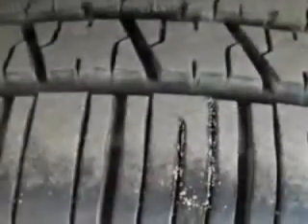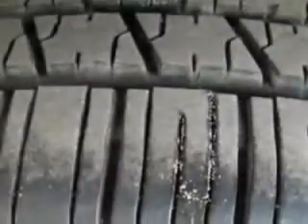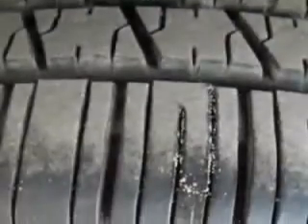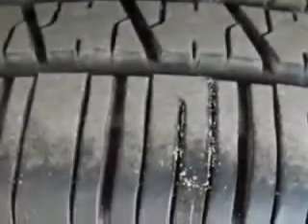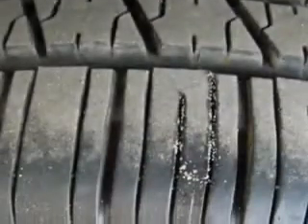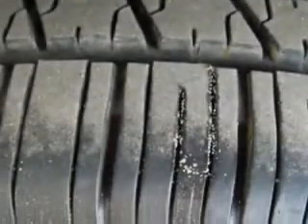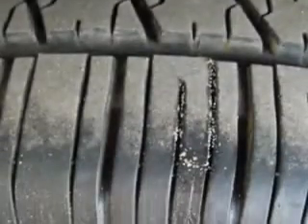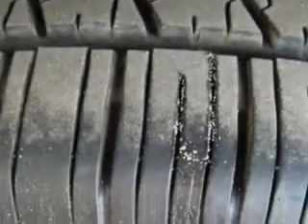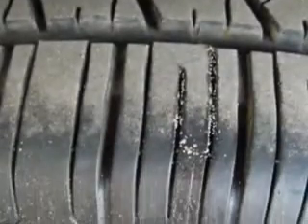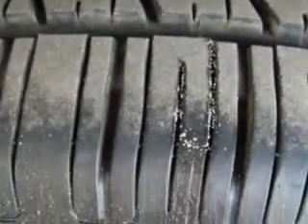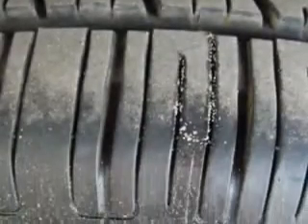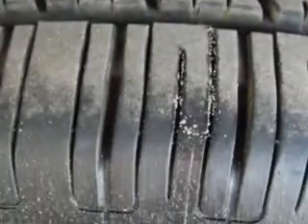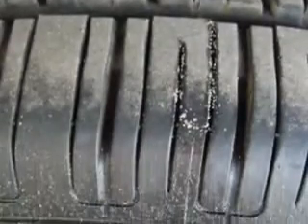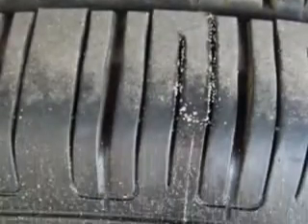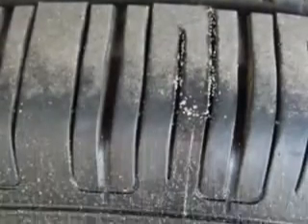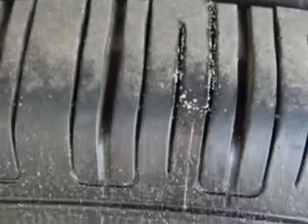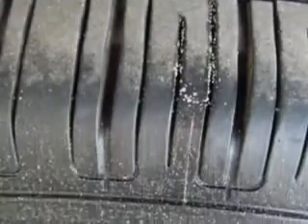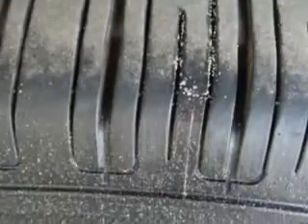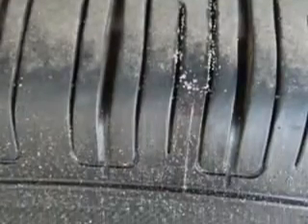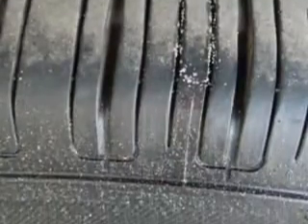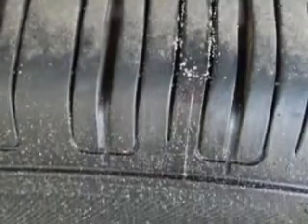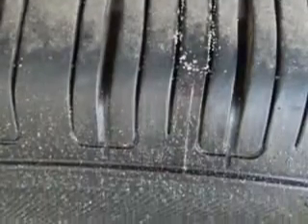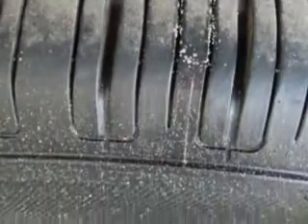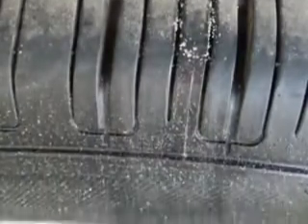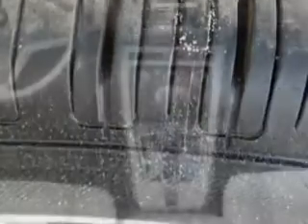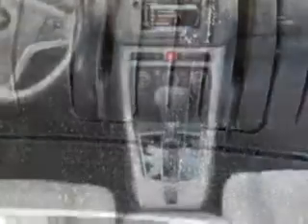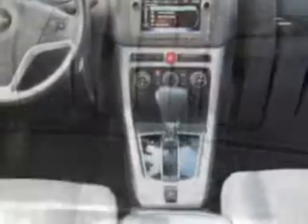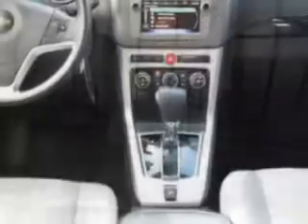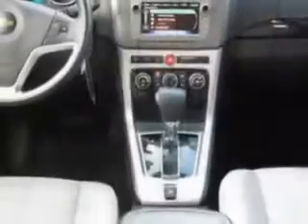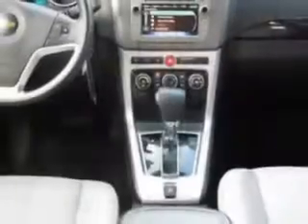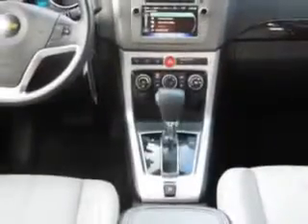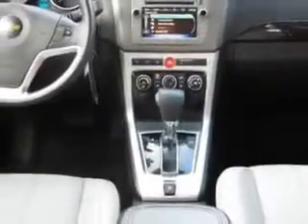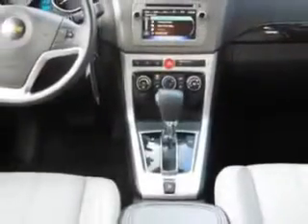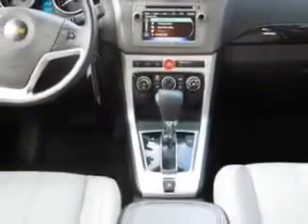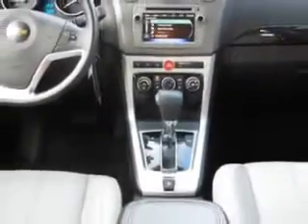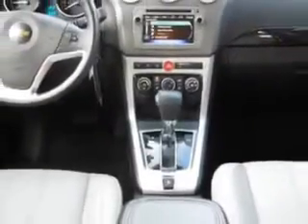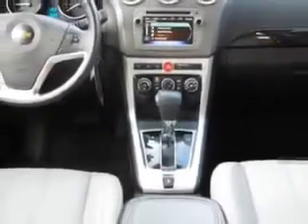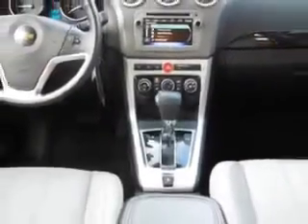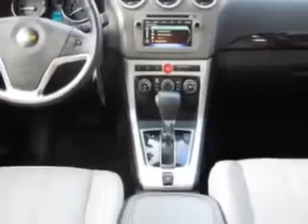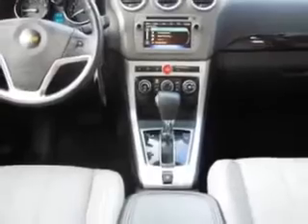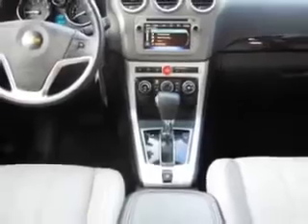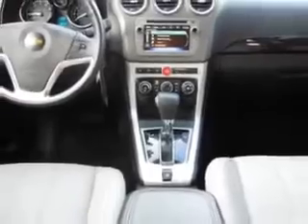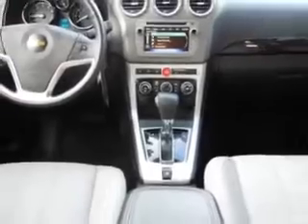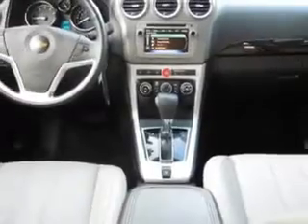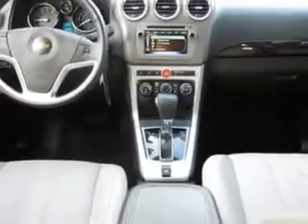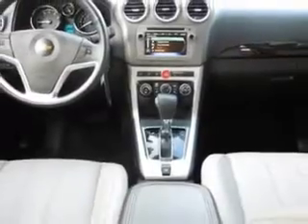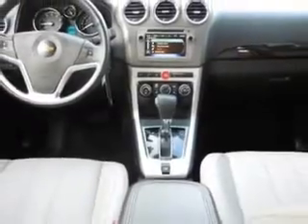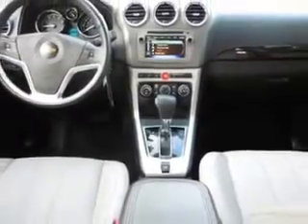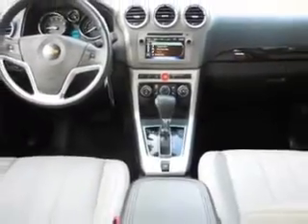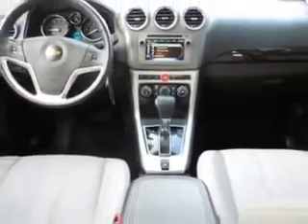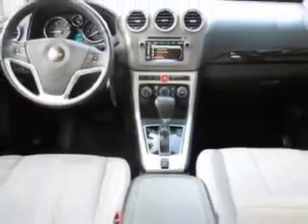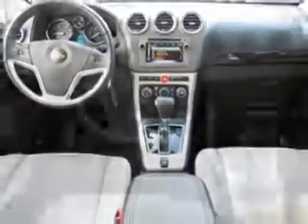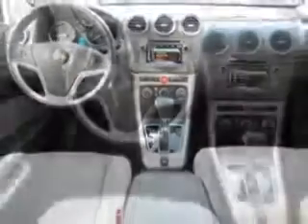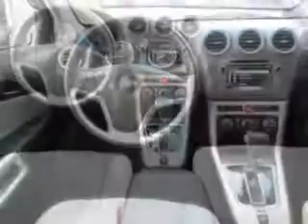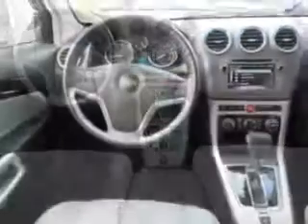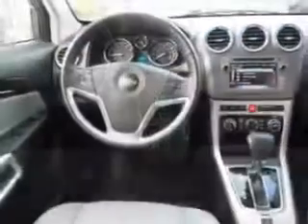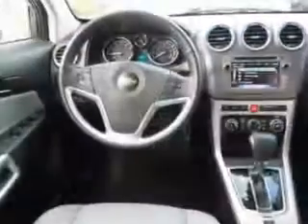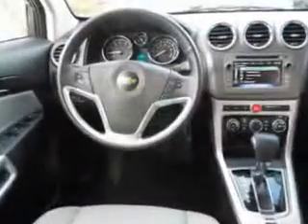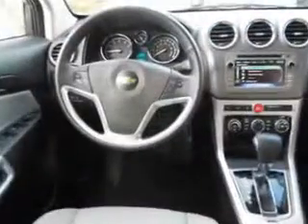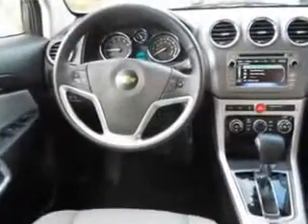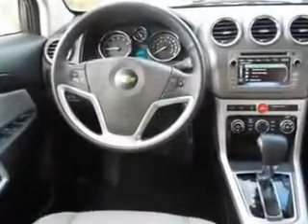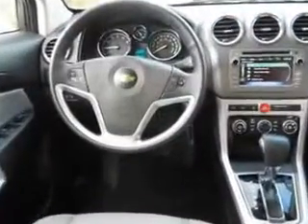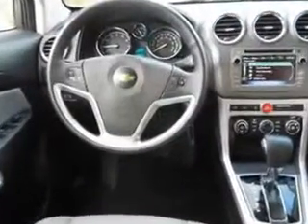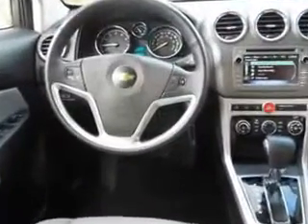Enjoy the drive and have peace of mind in this 2014 Chevrolet Captiva Sport. See us at Jenkins Hyundai today.